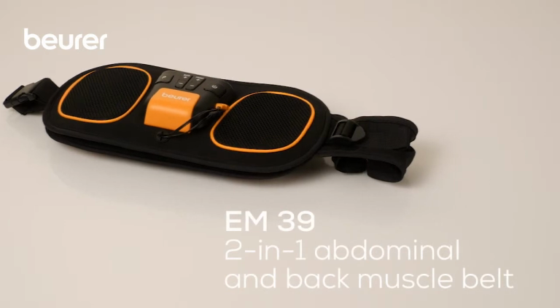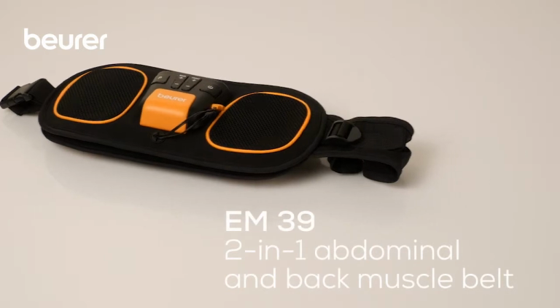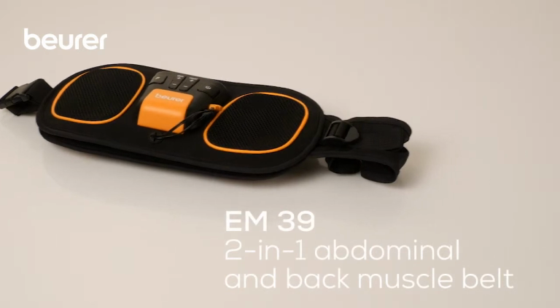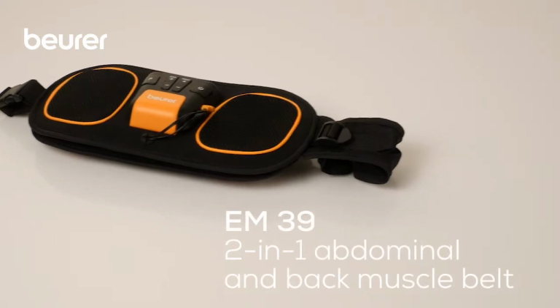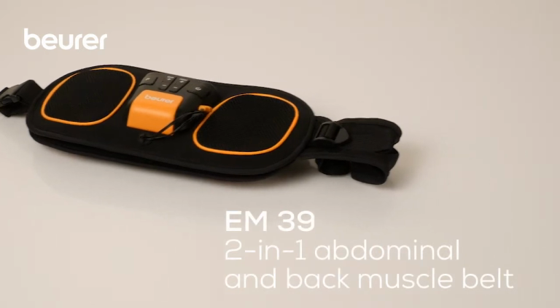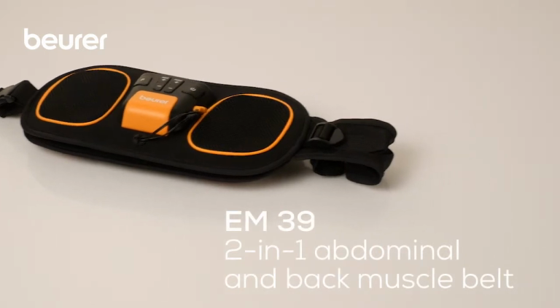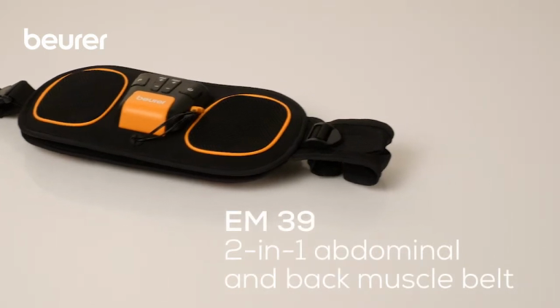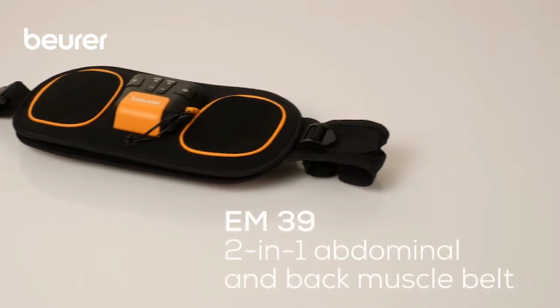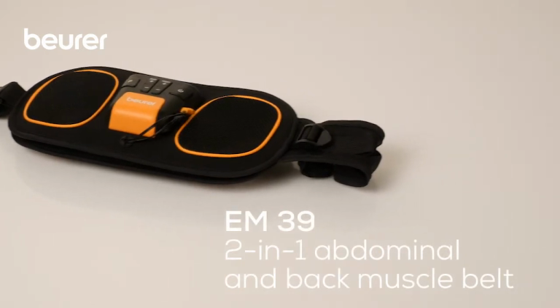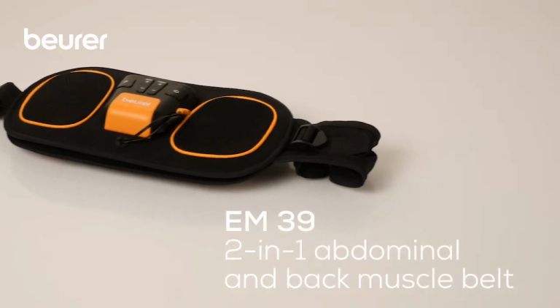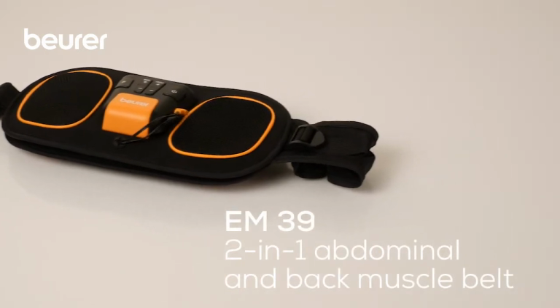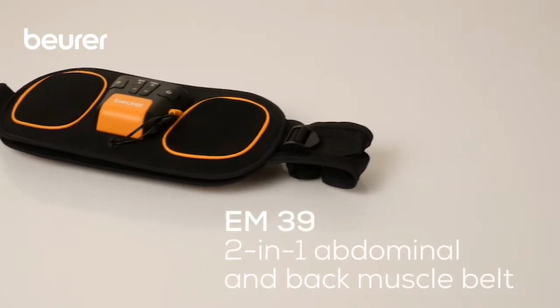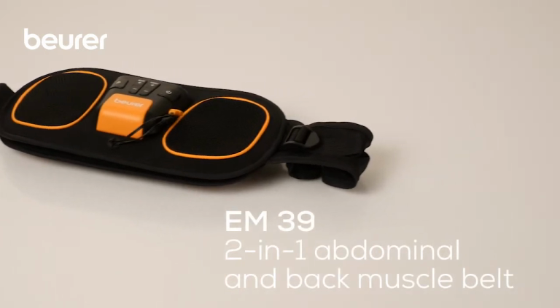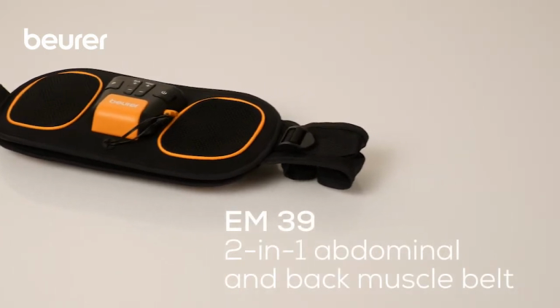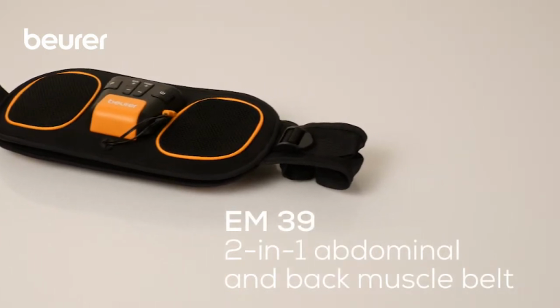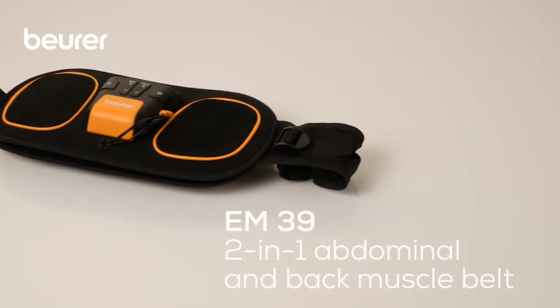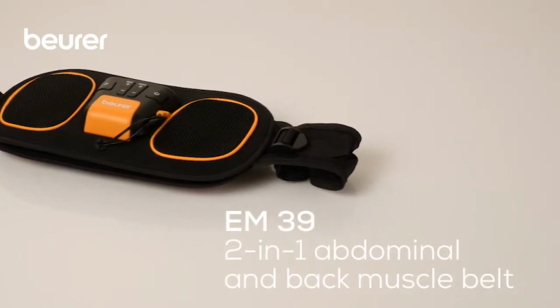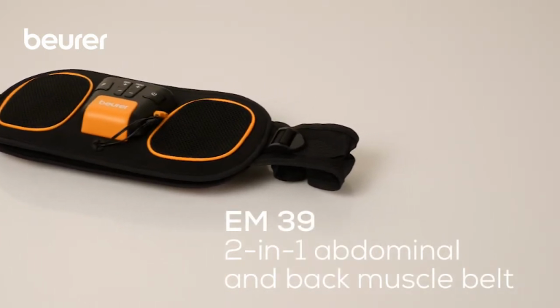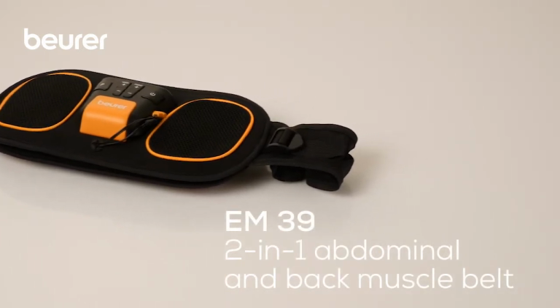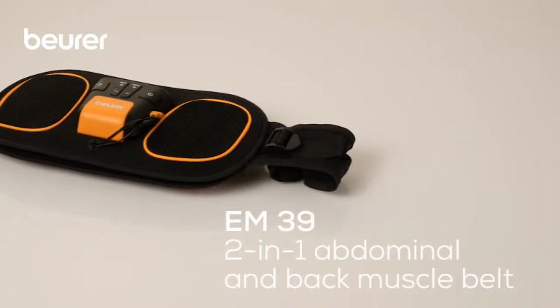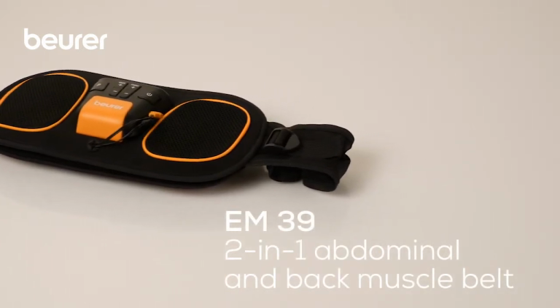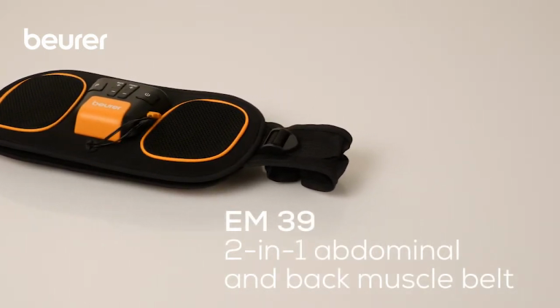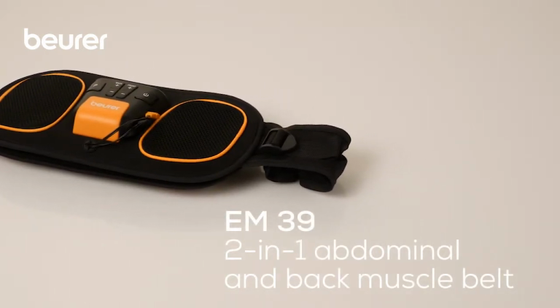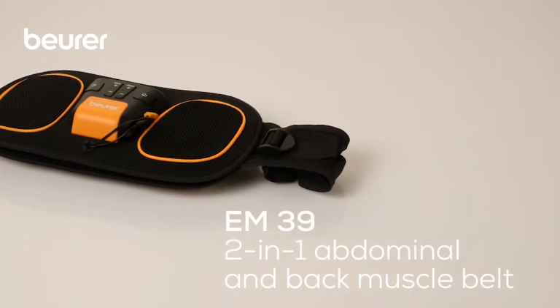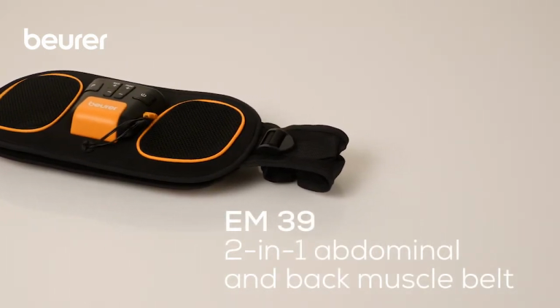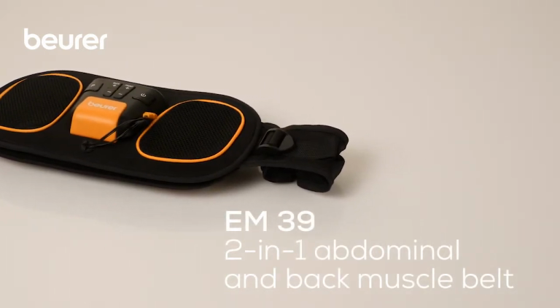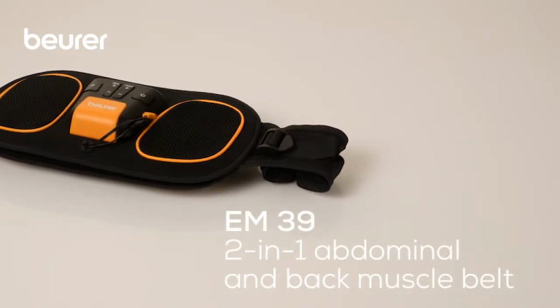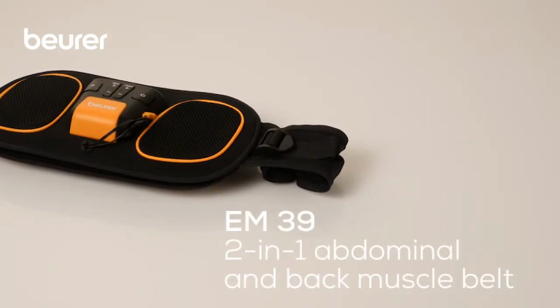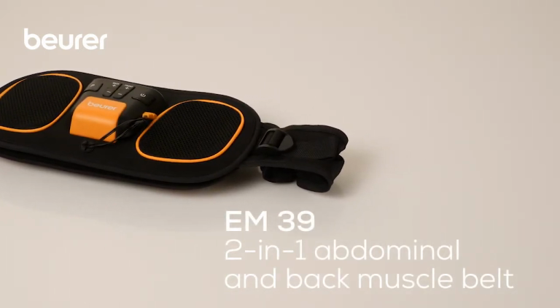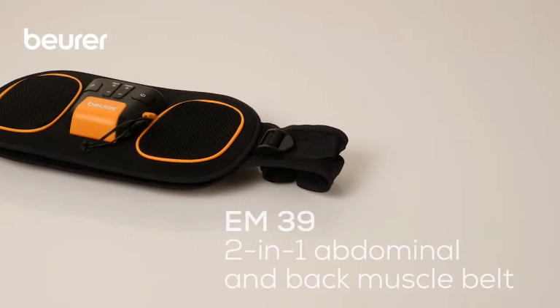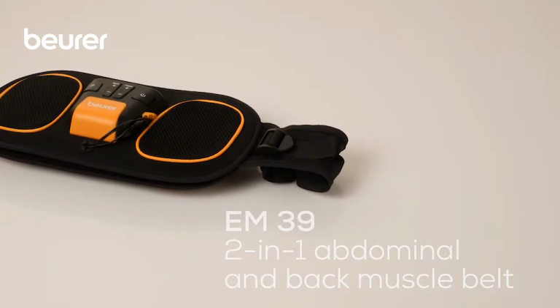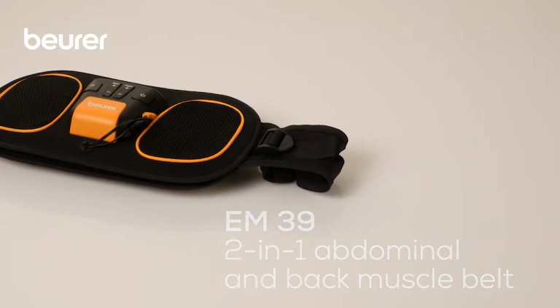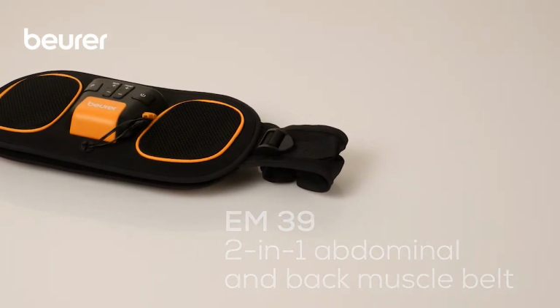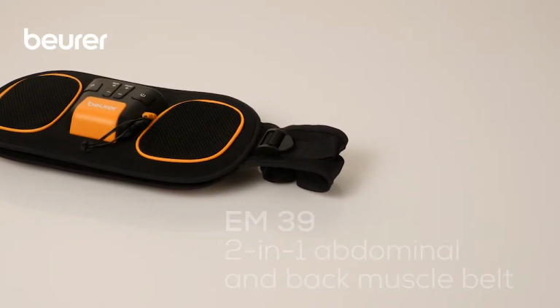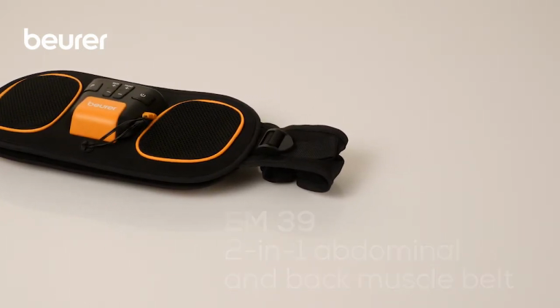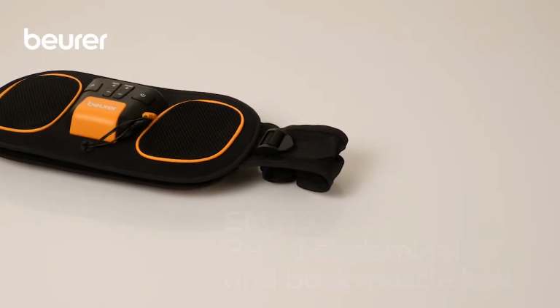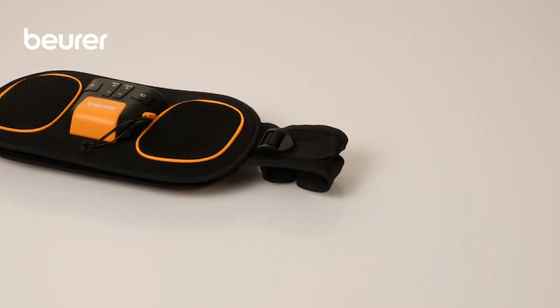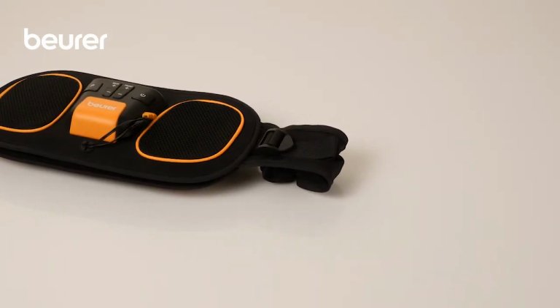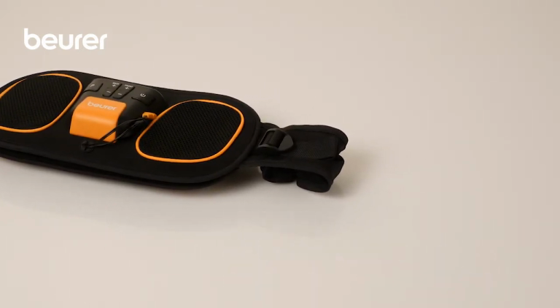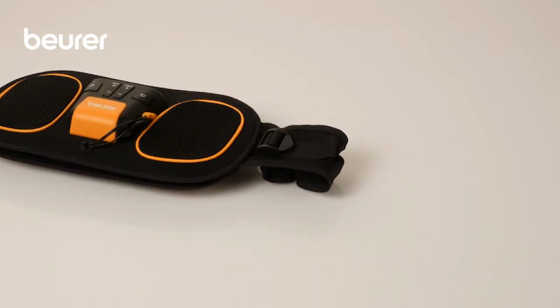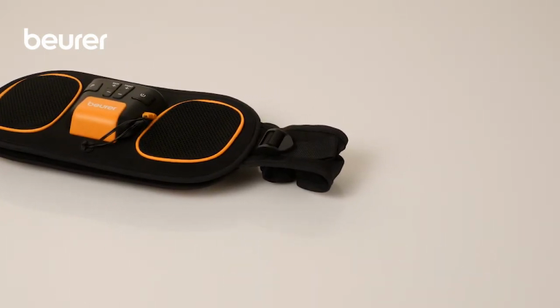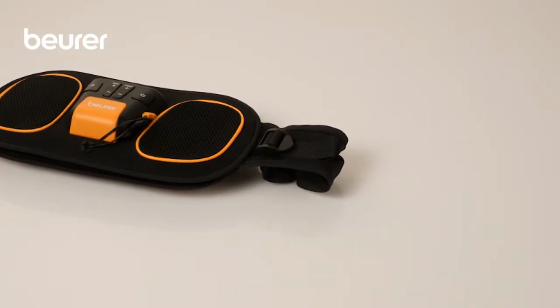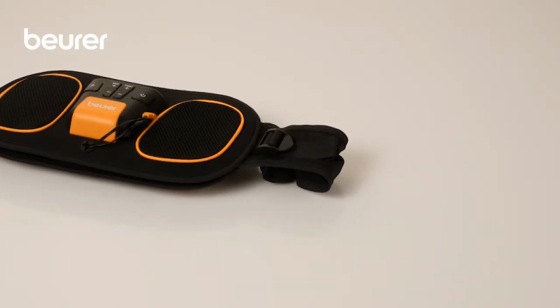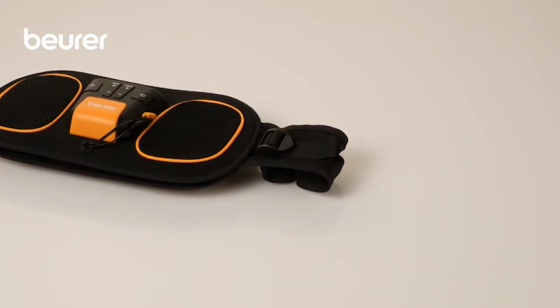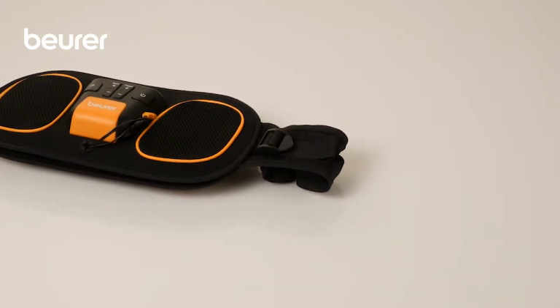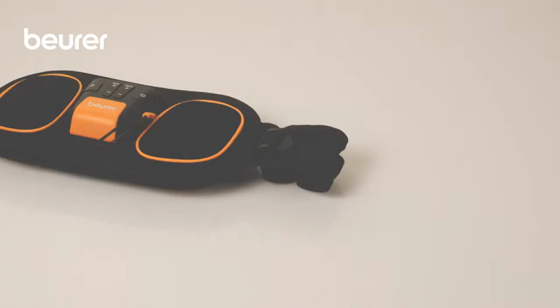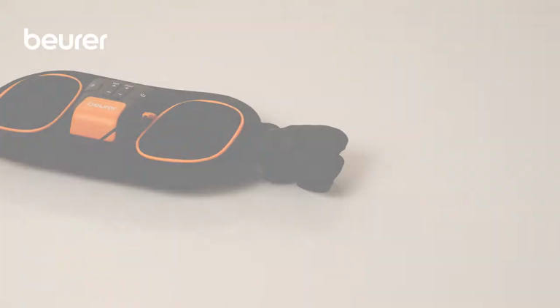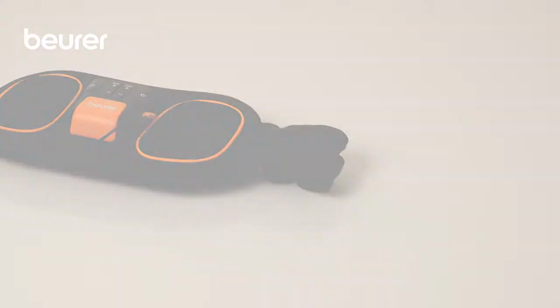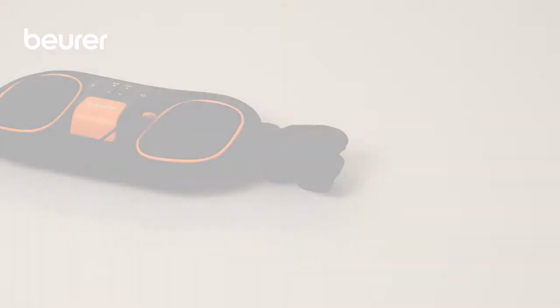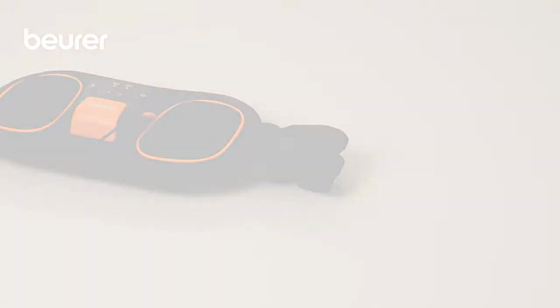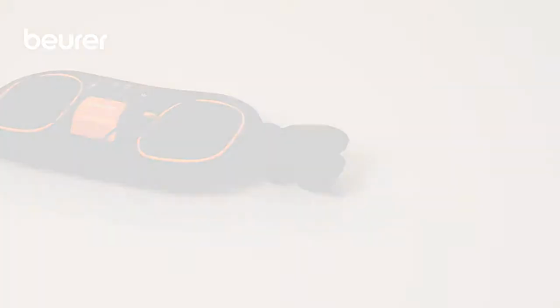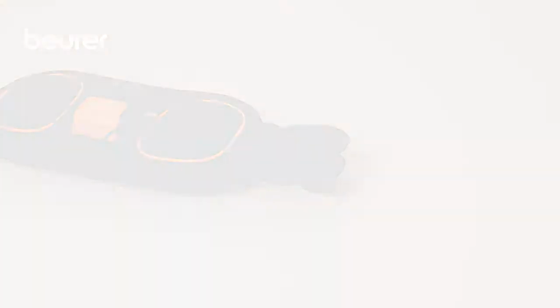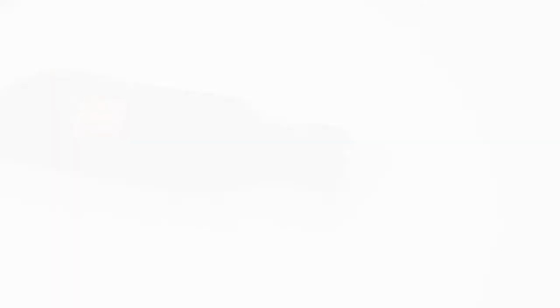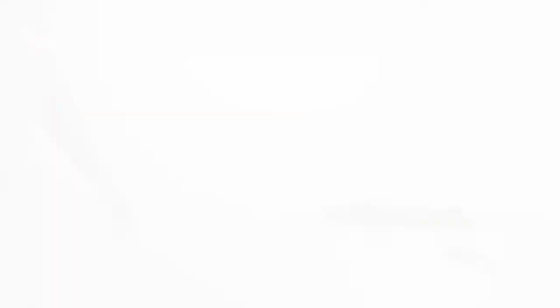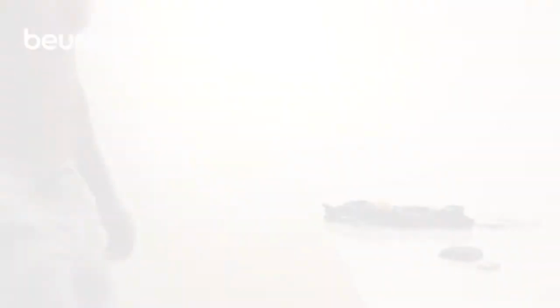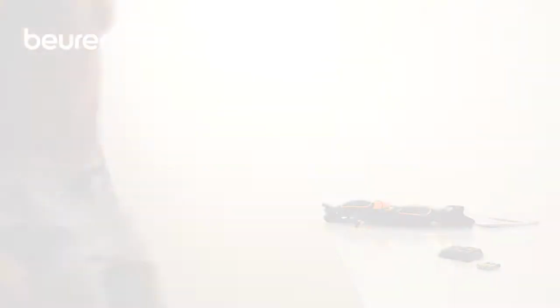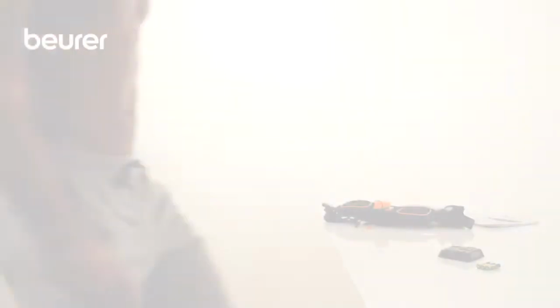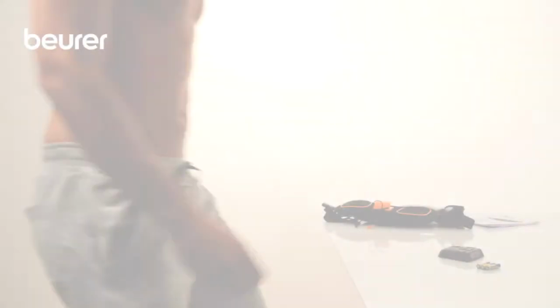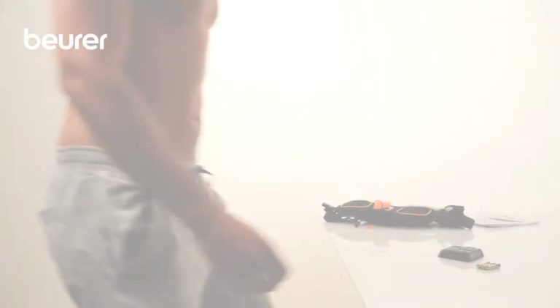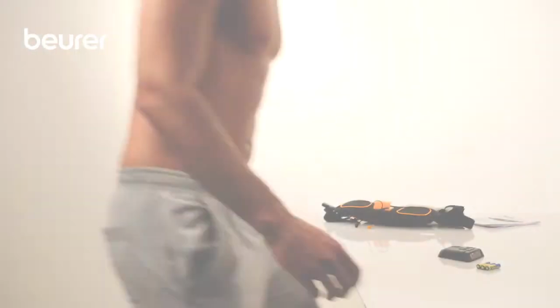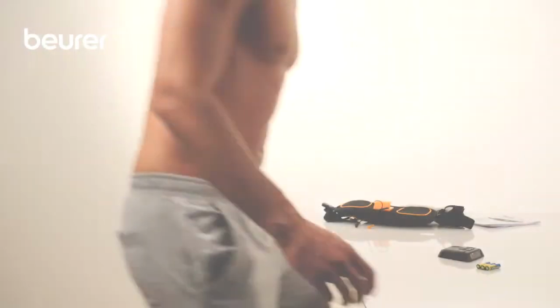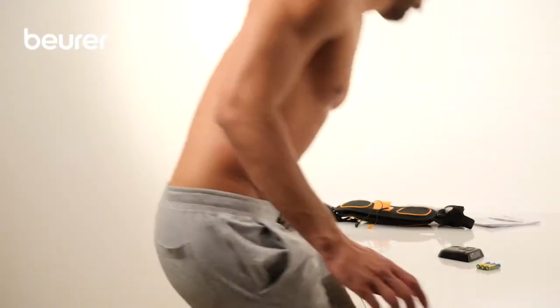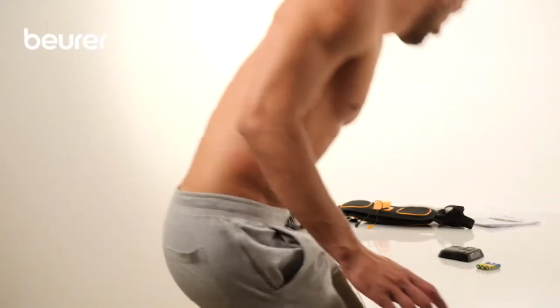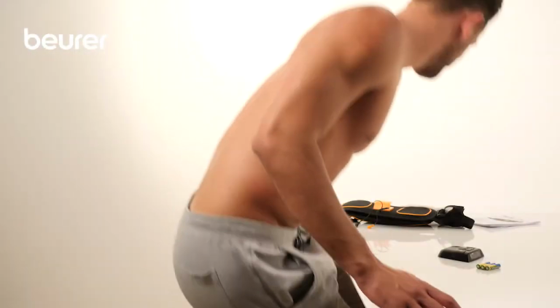Here are some tips for using your EM39 Abdominal and Back Muscle Belt from Boira.